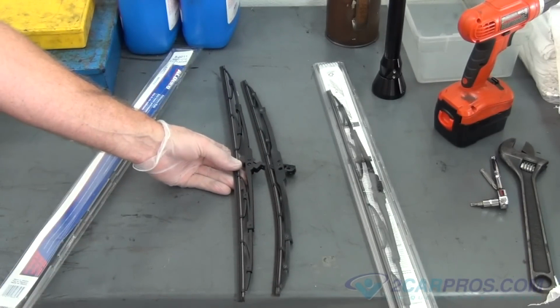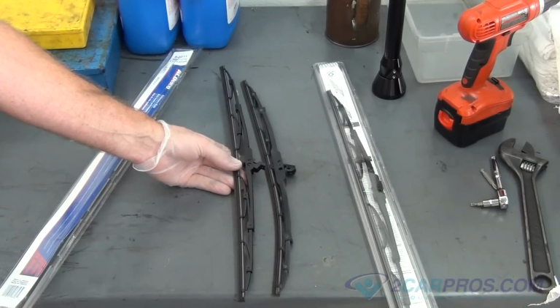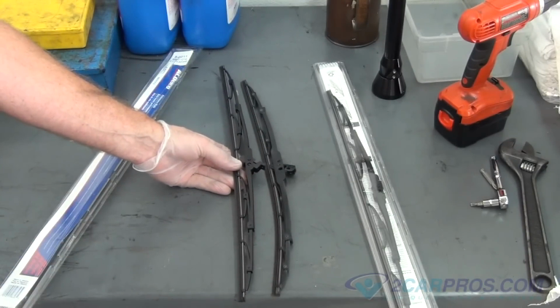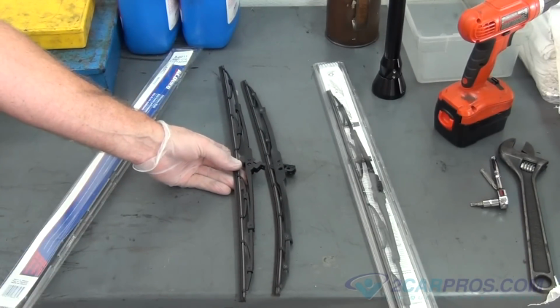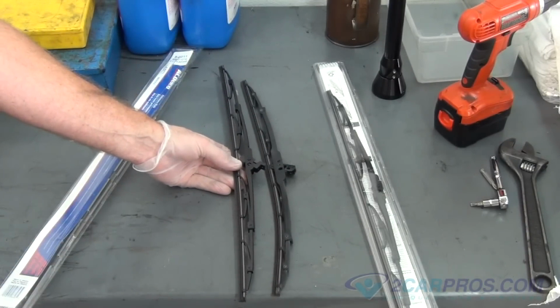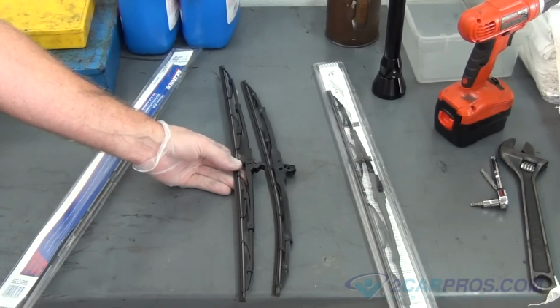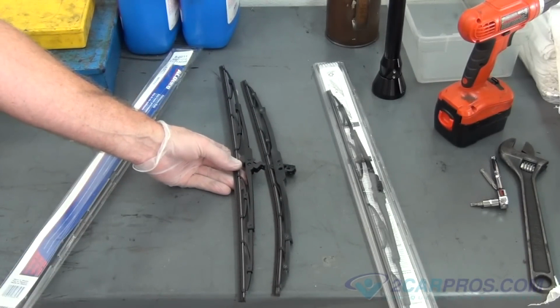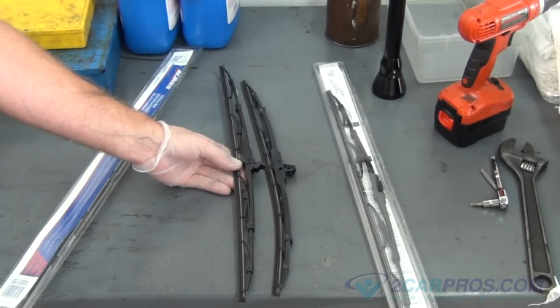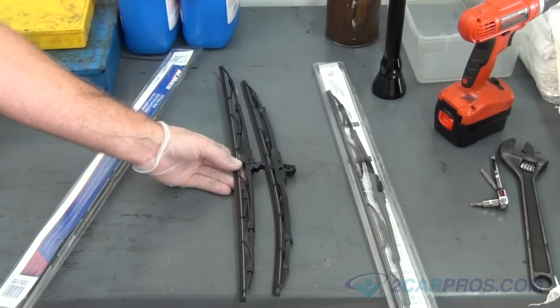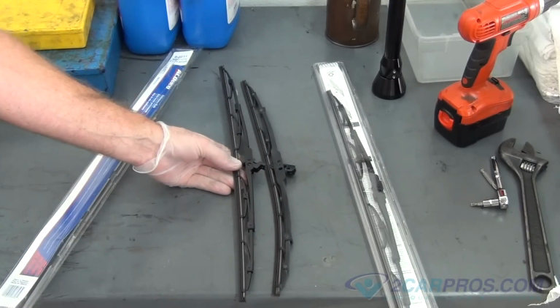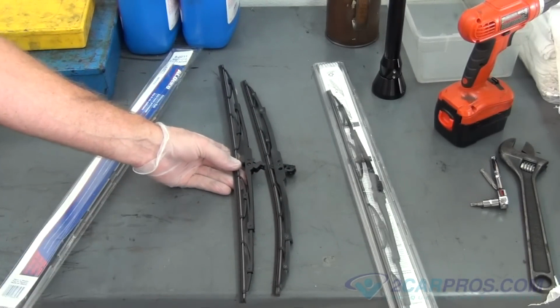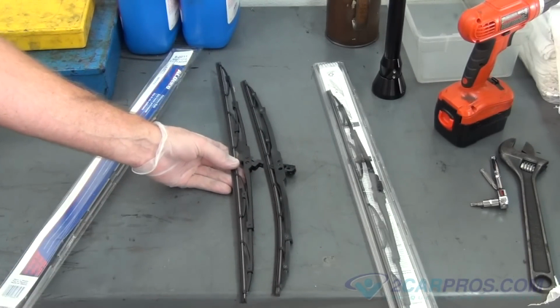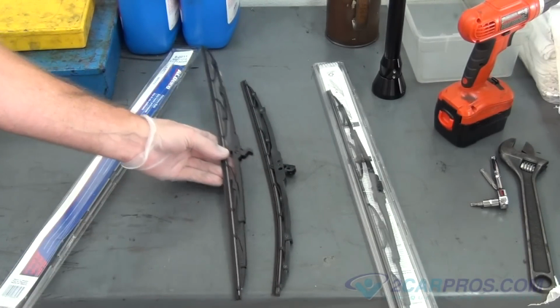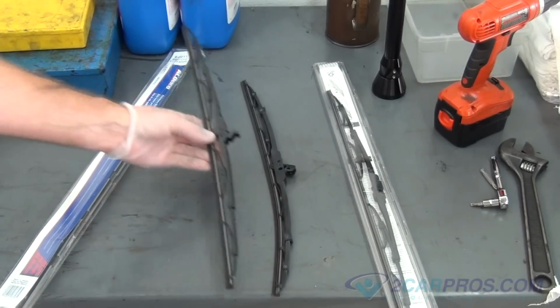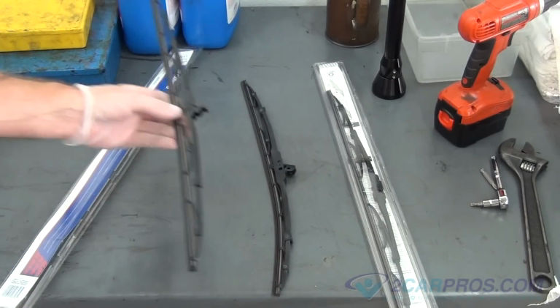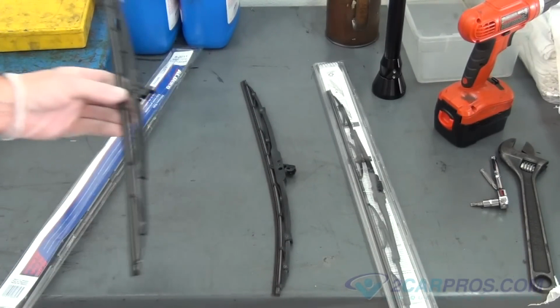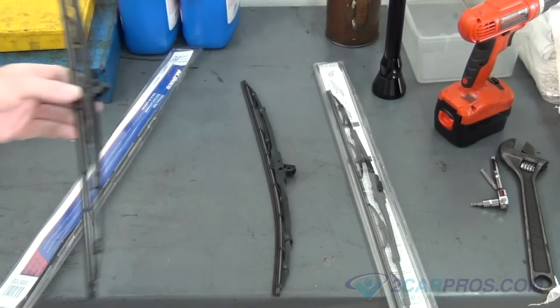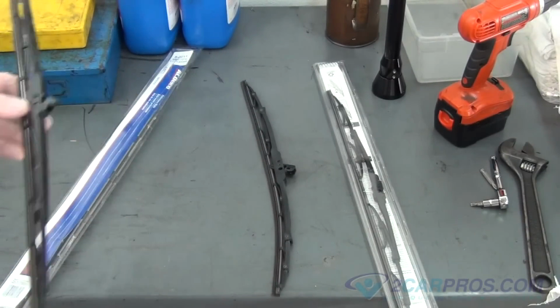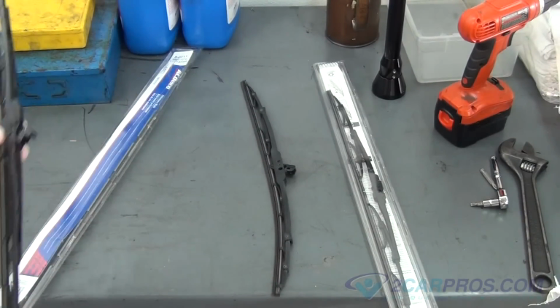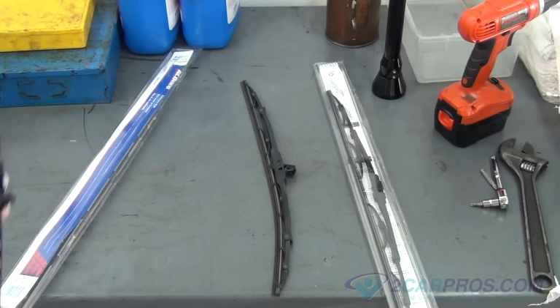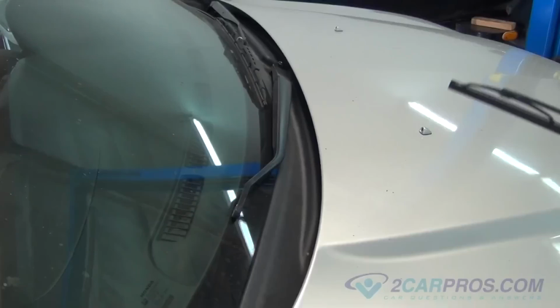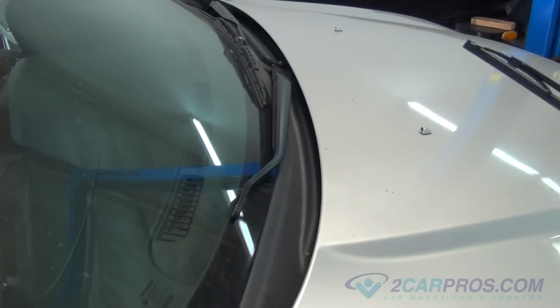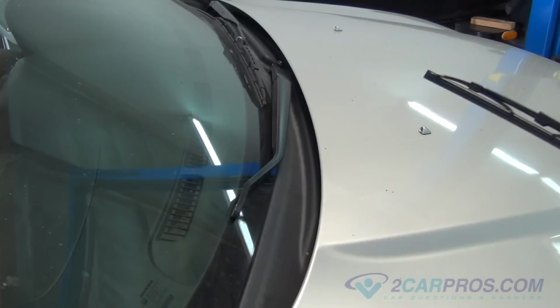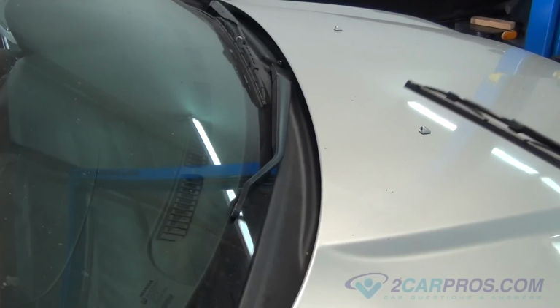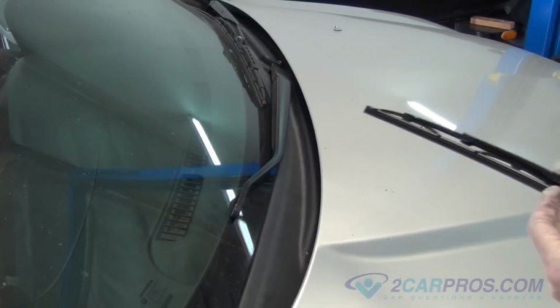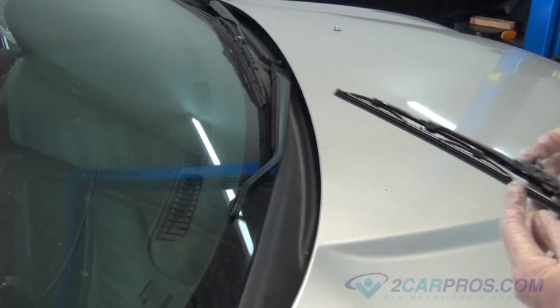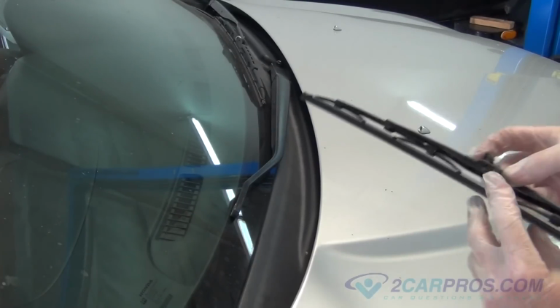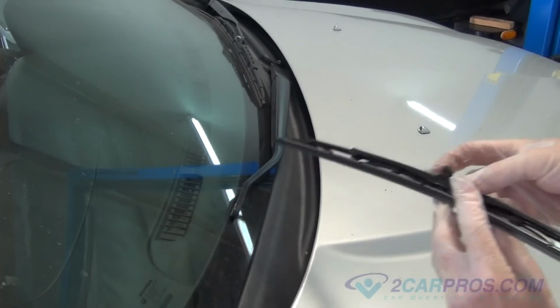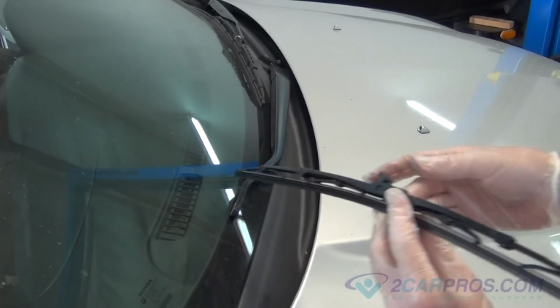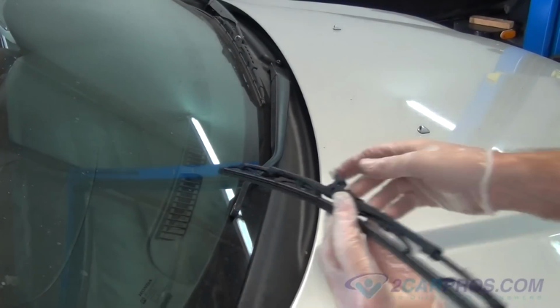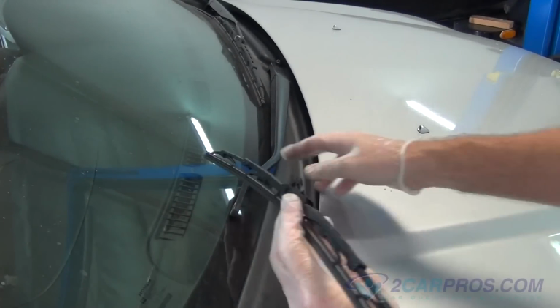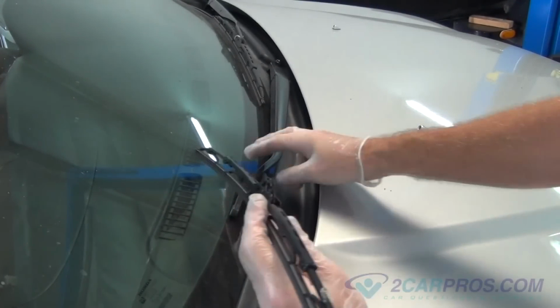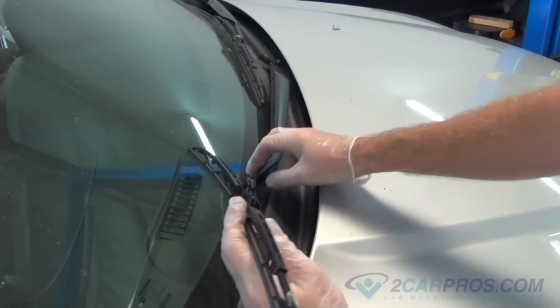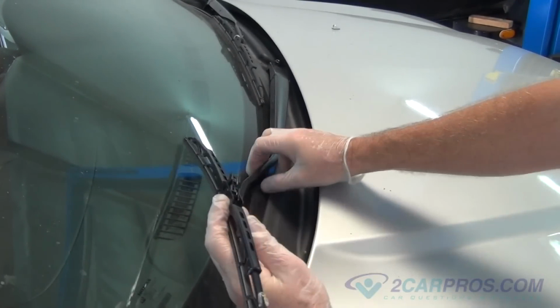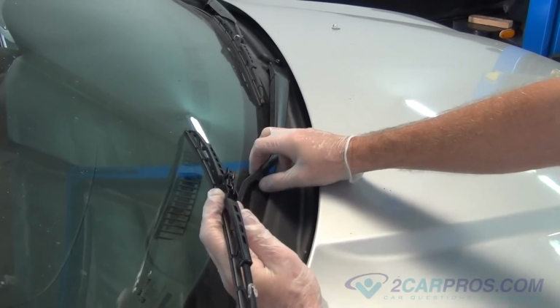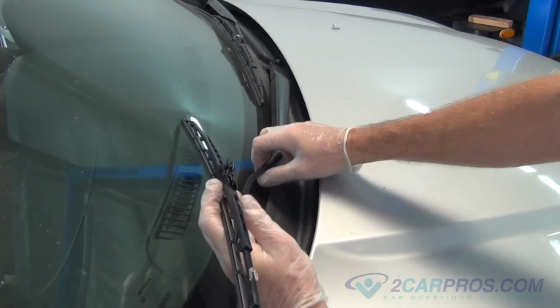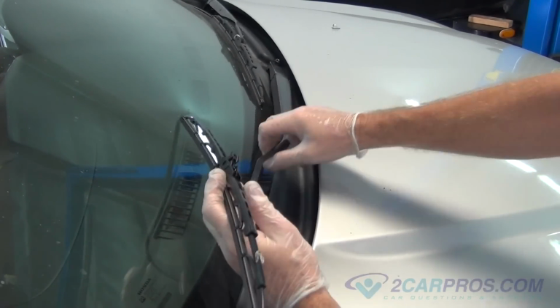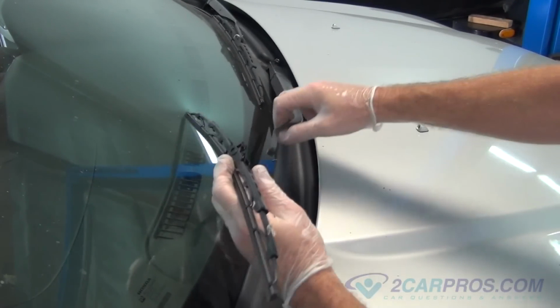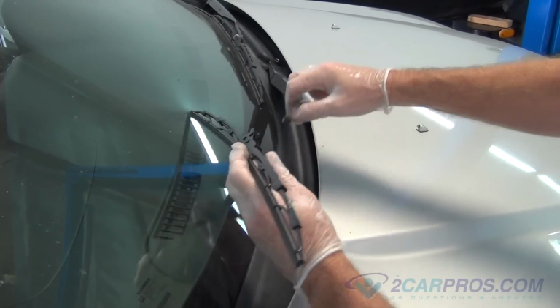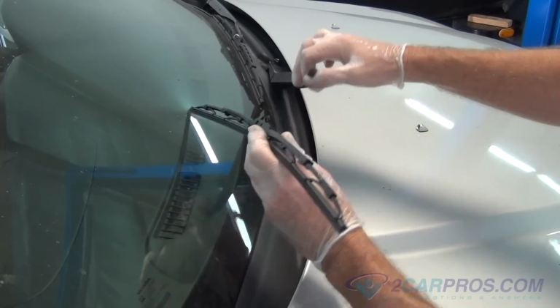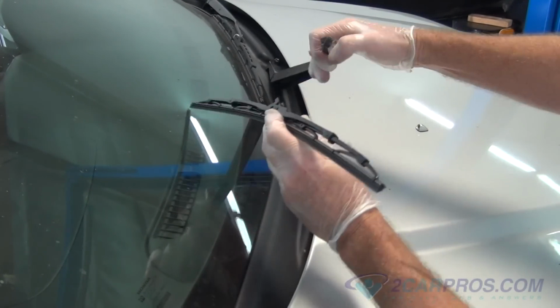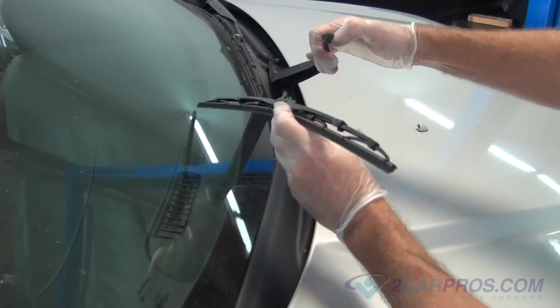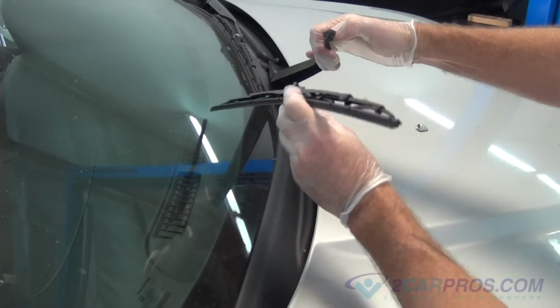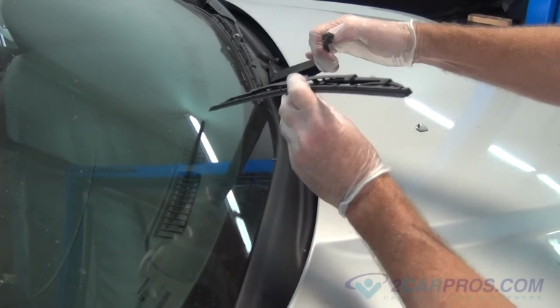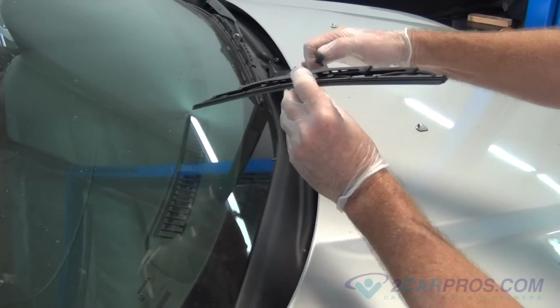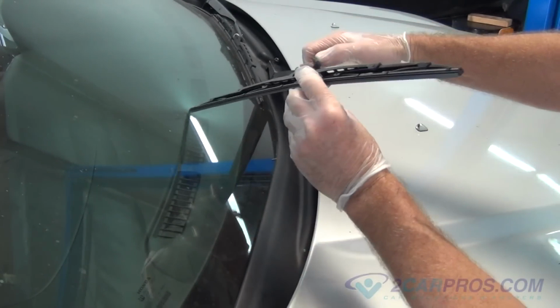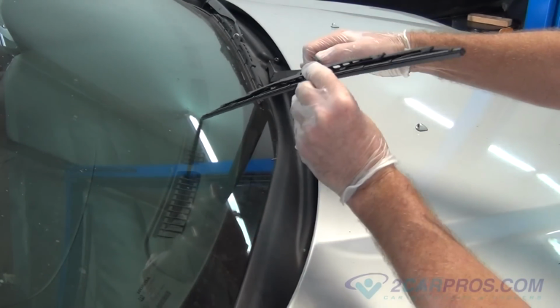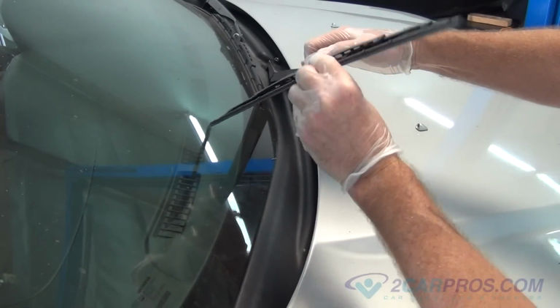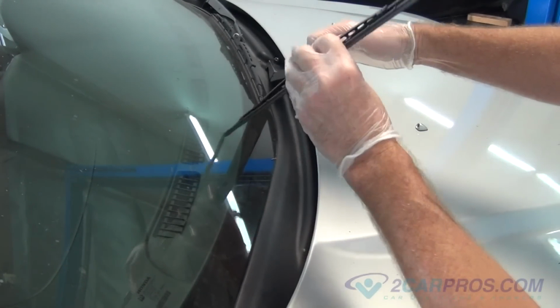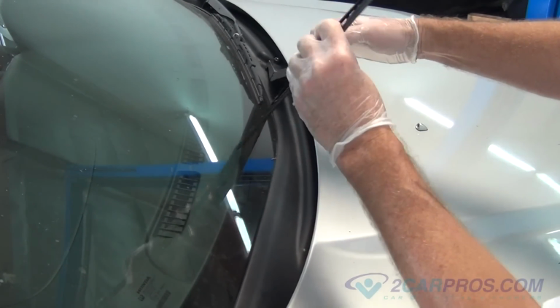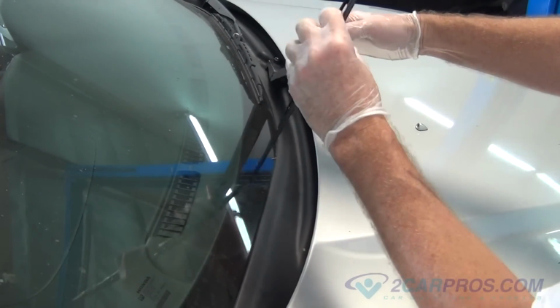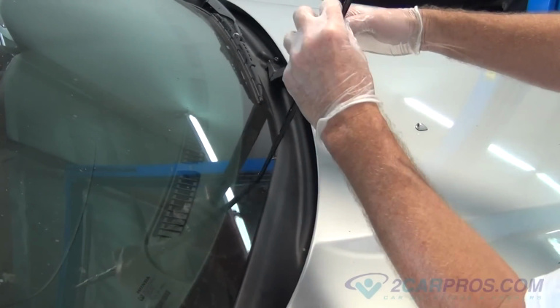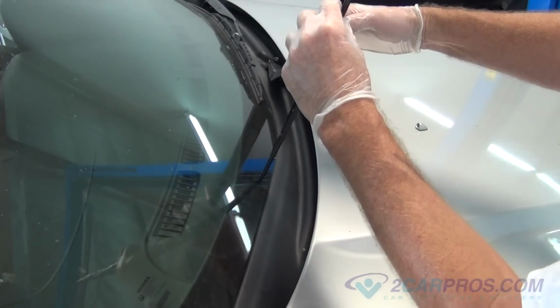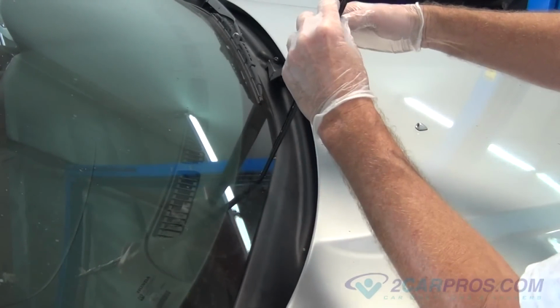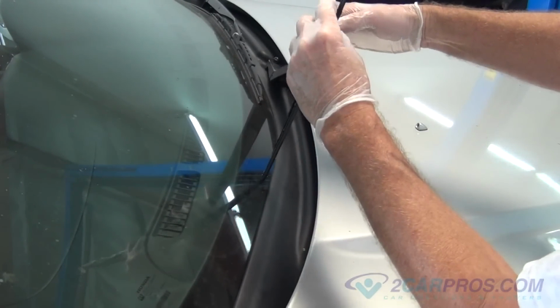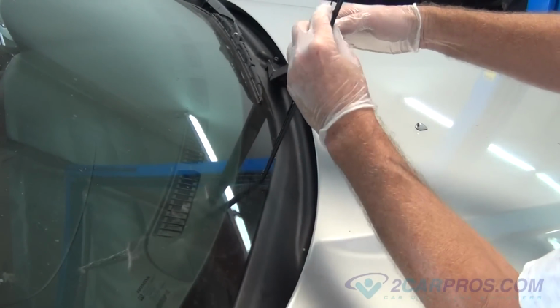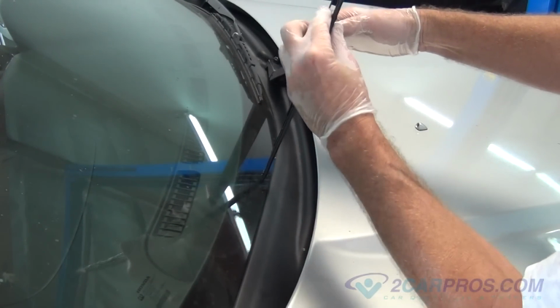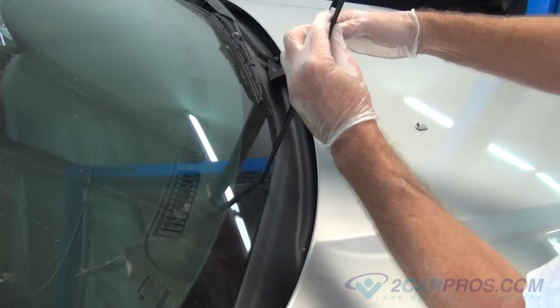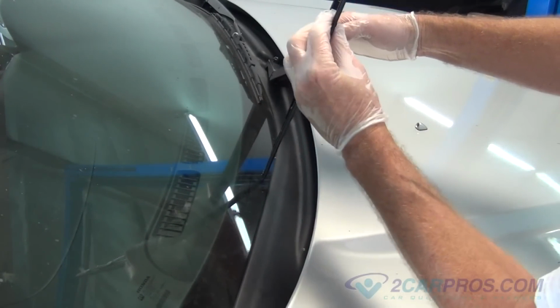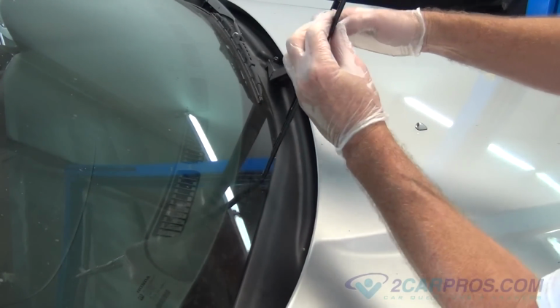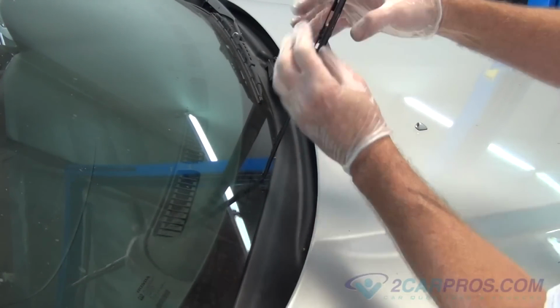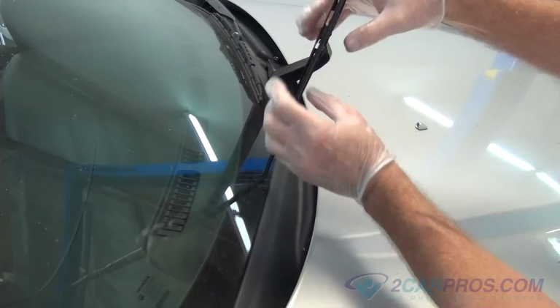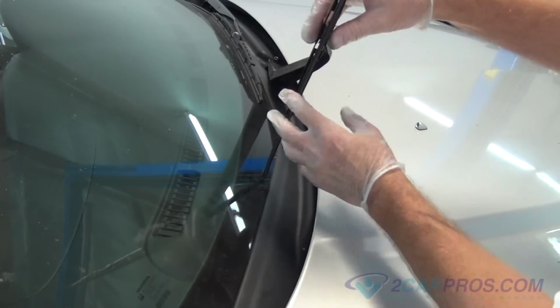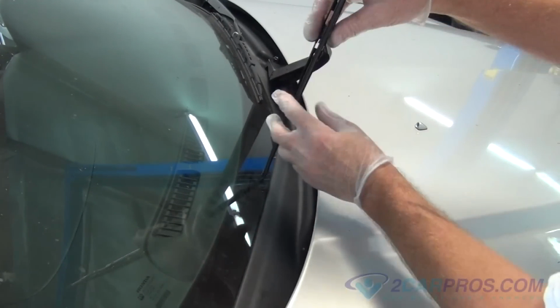Install the new wiper blade to the wiper arm. You will hear a small click letting you know that the wiper blade has been installed correctly.